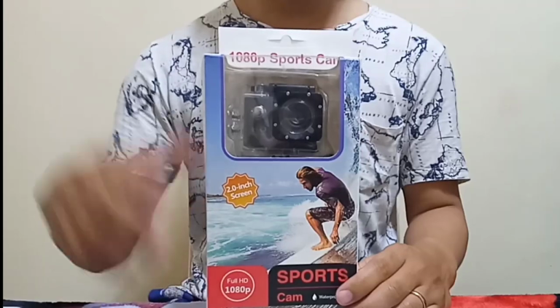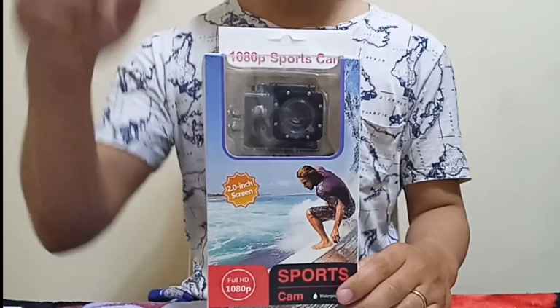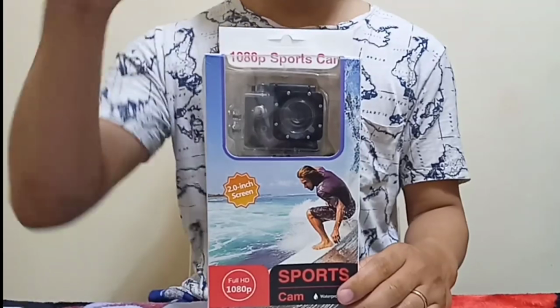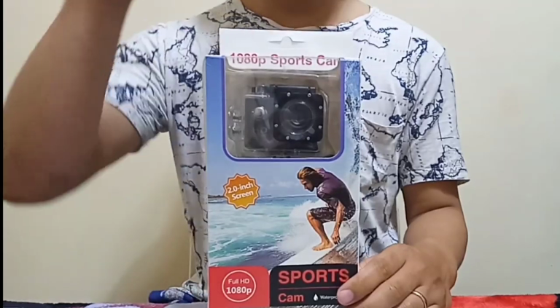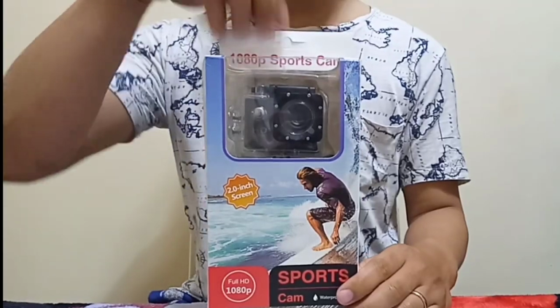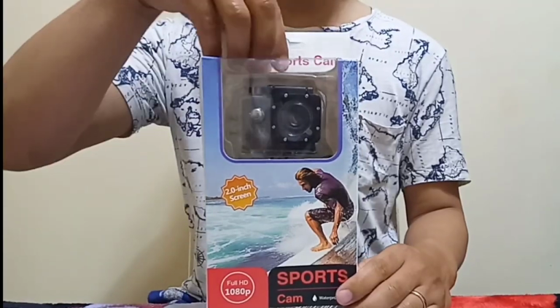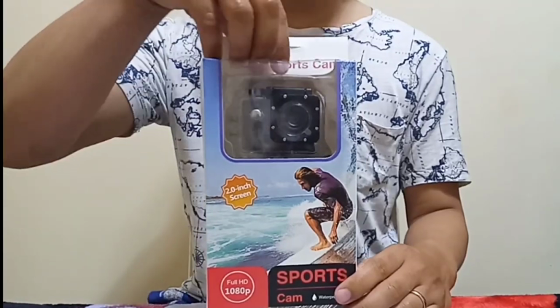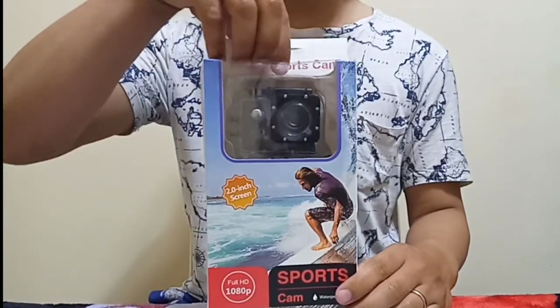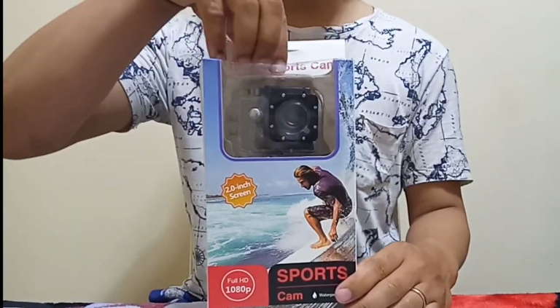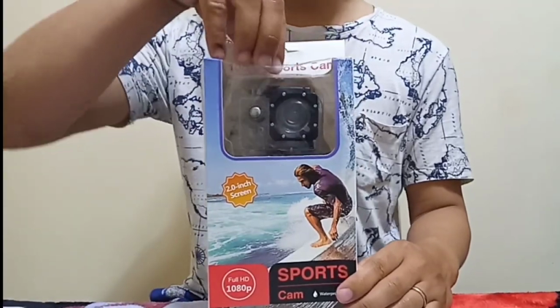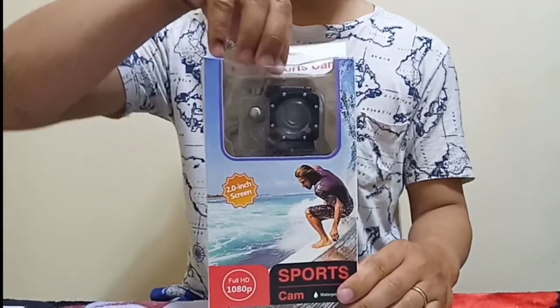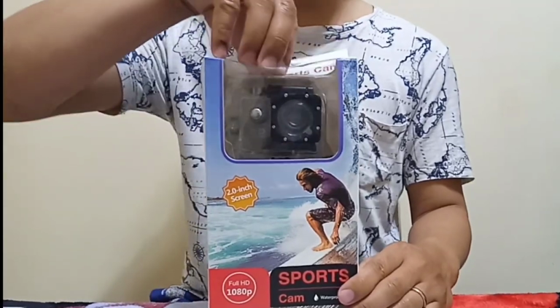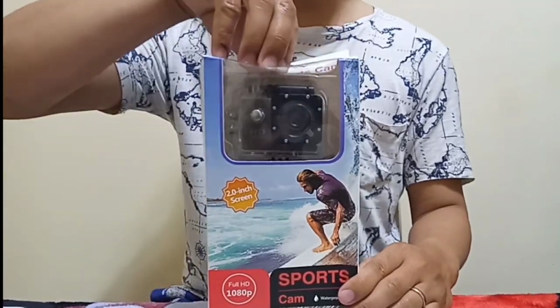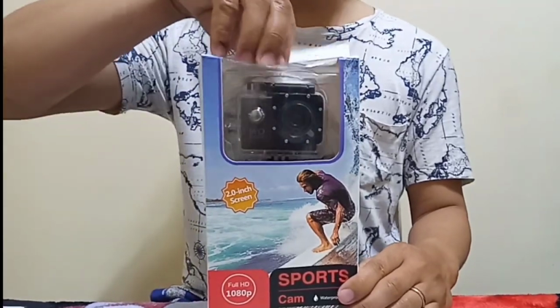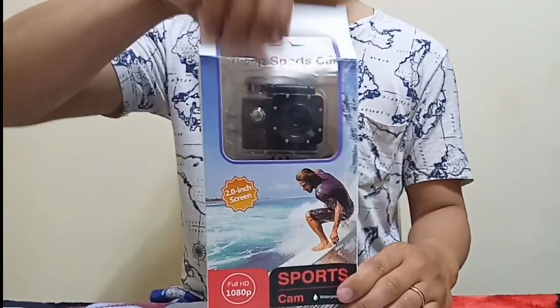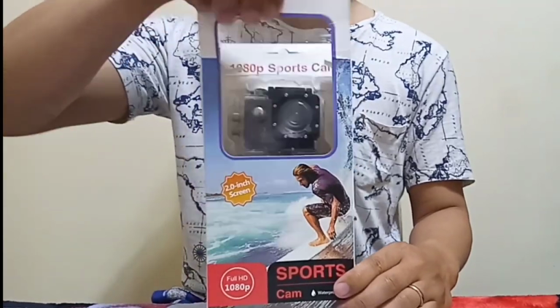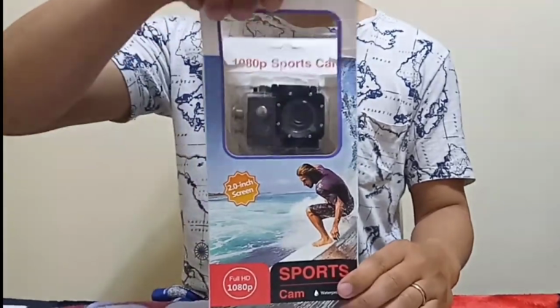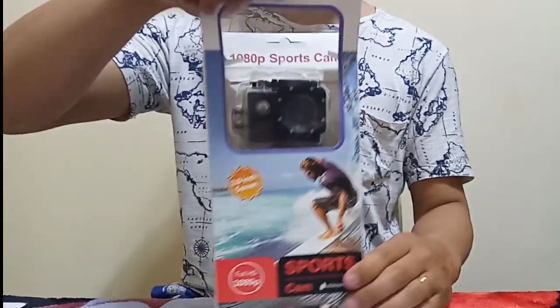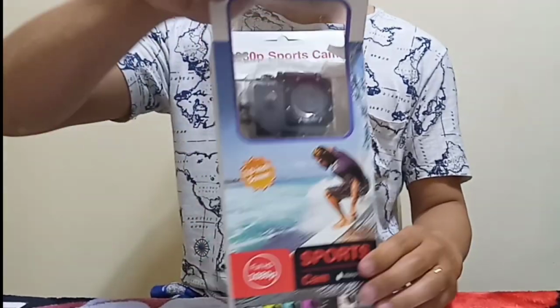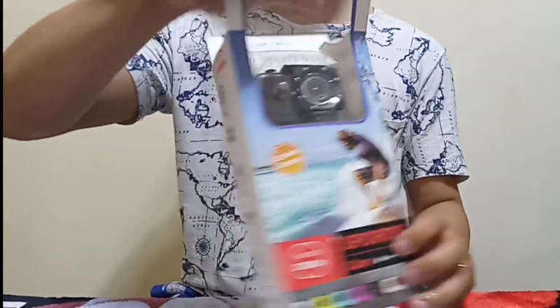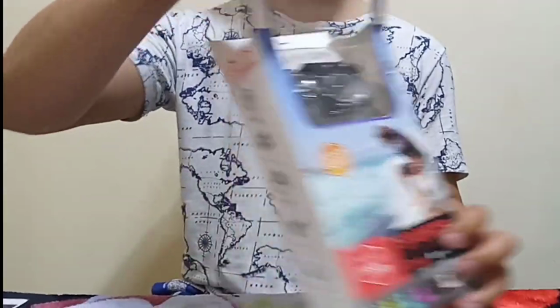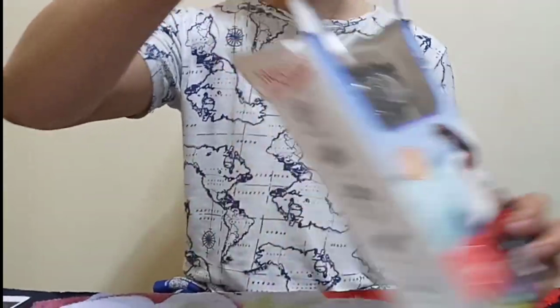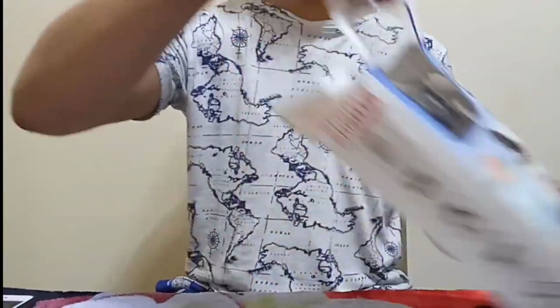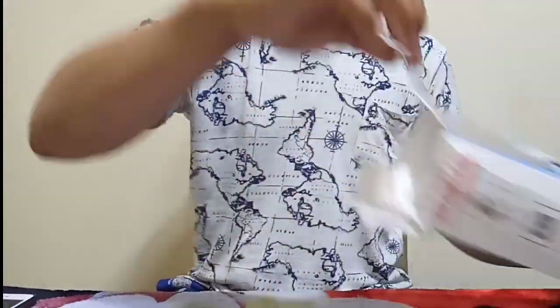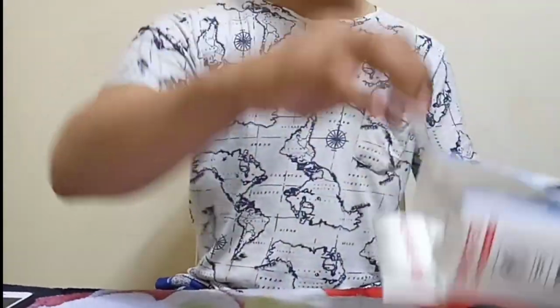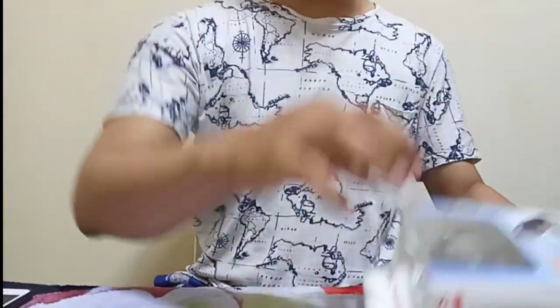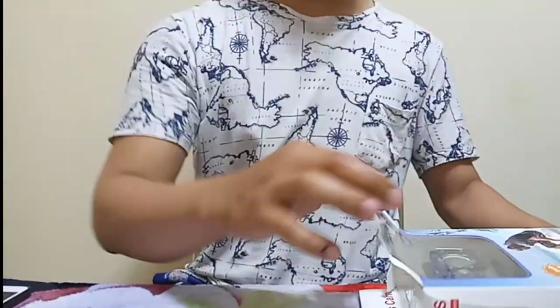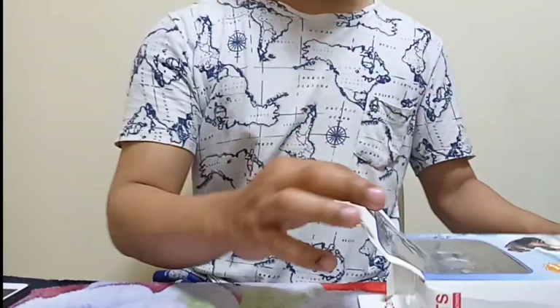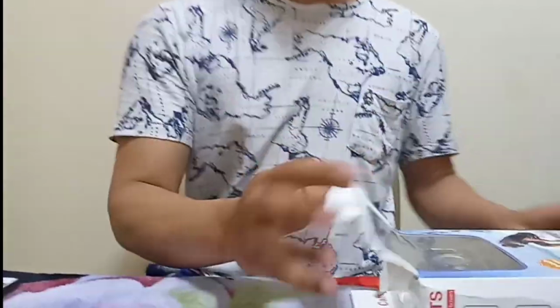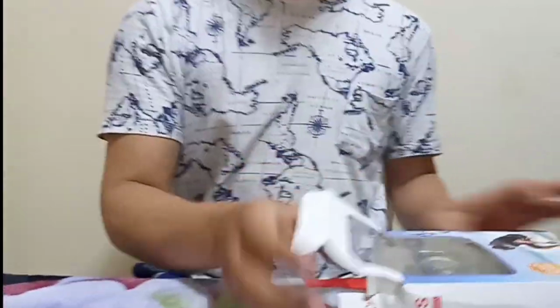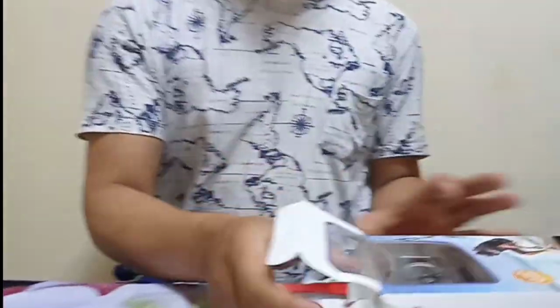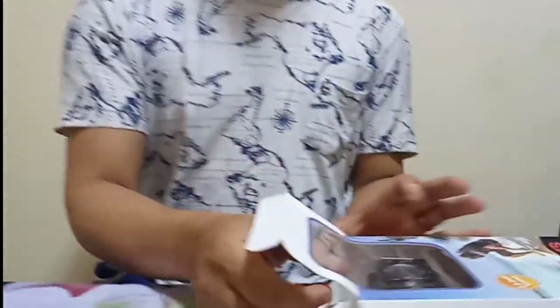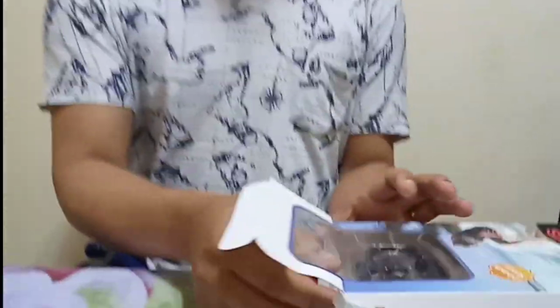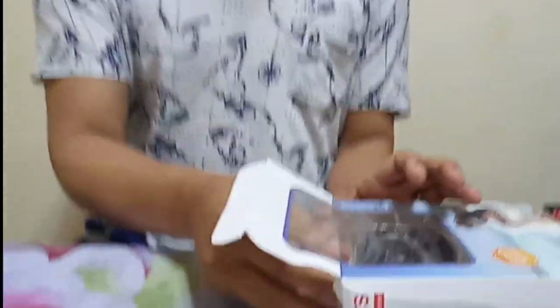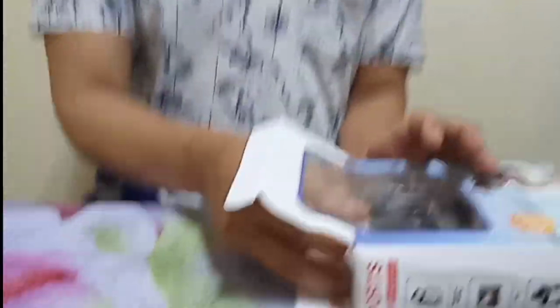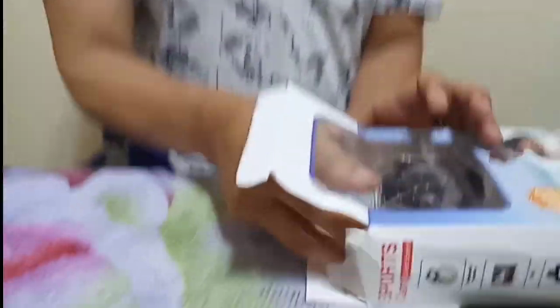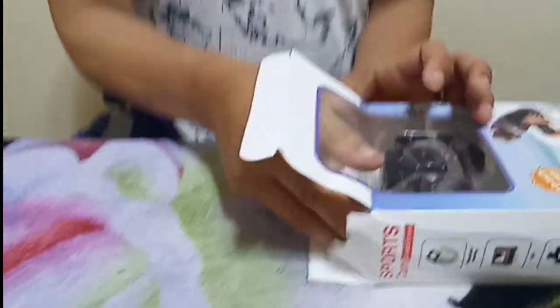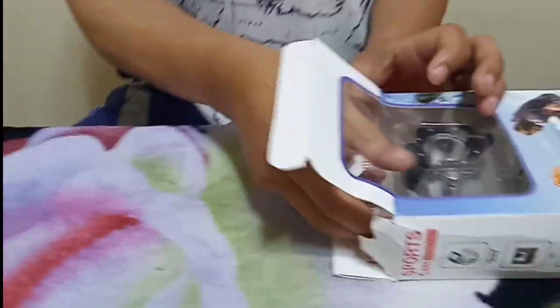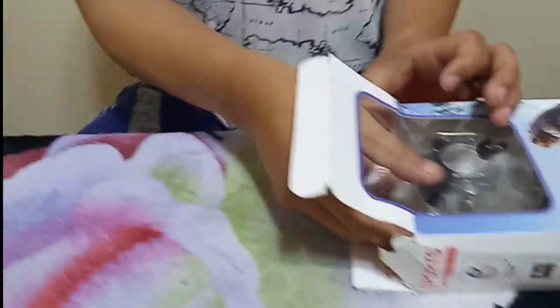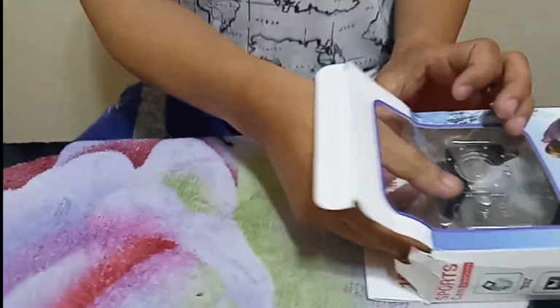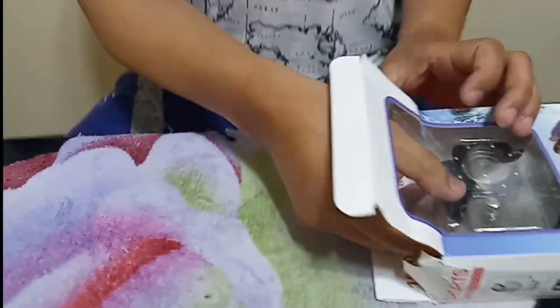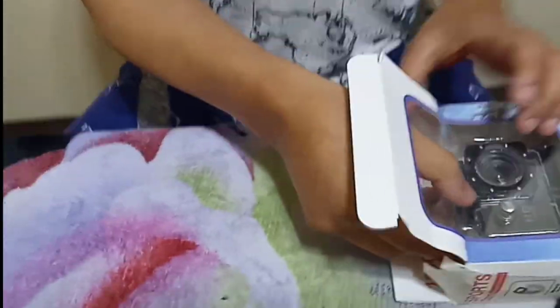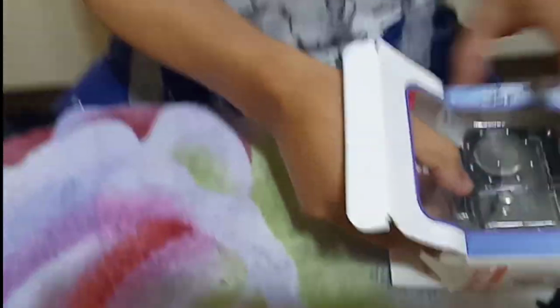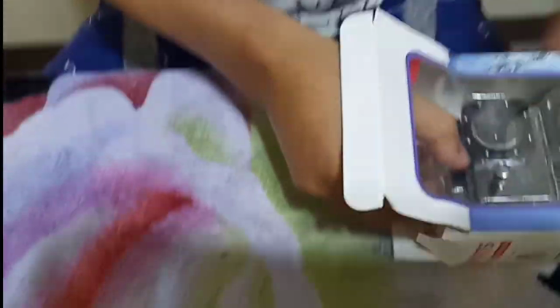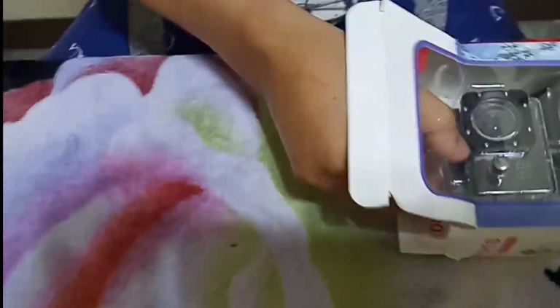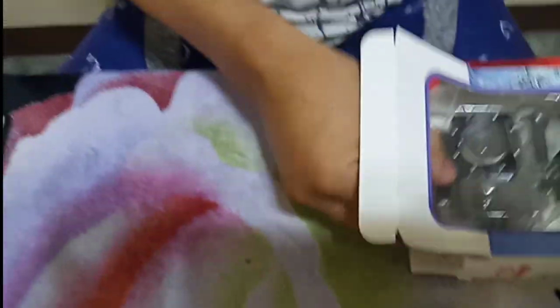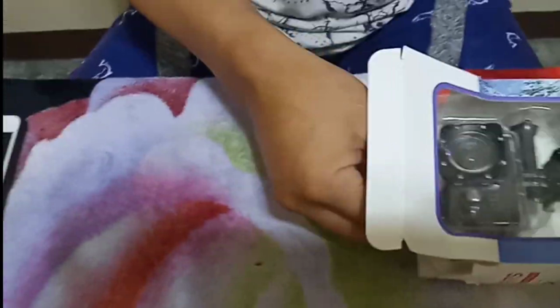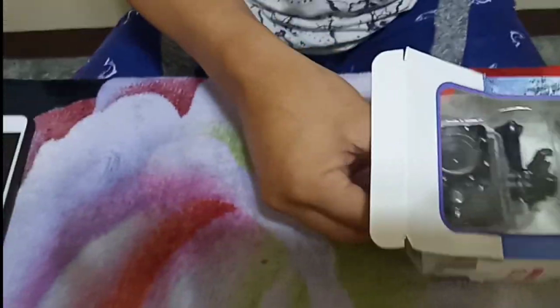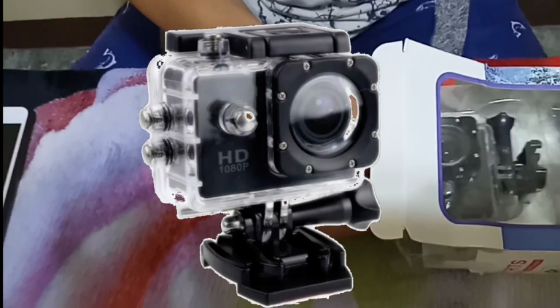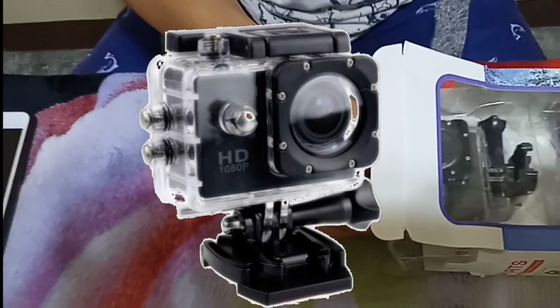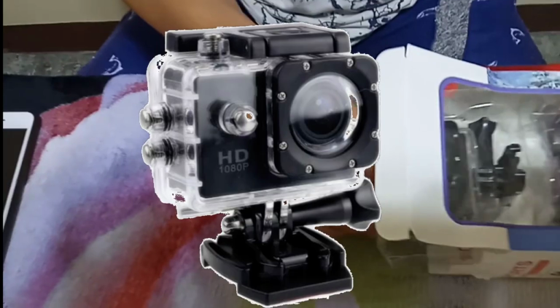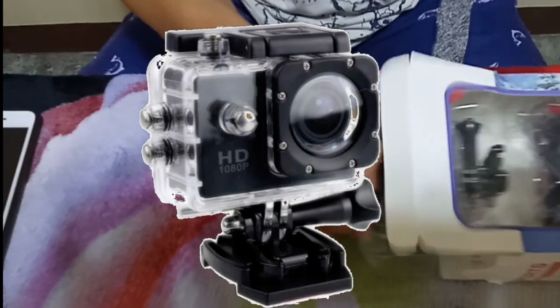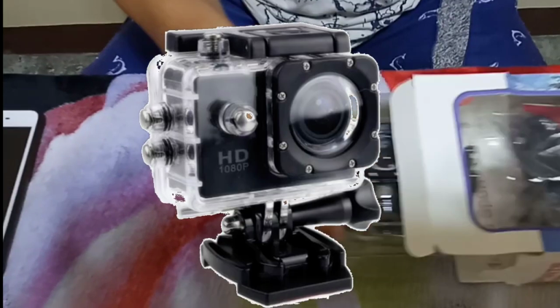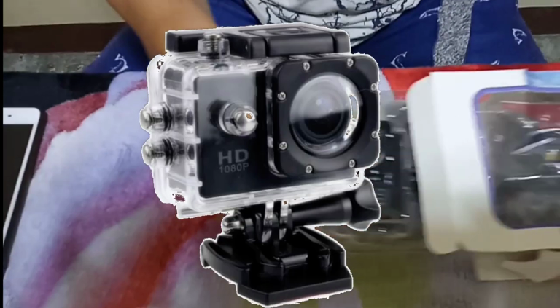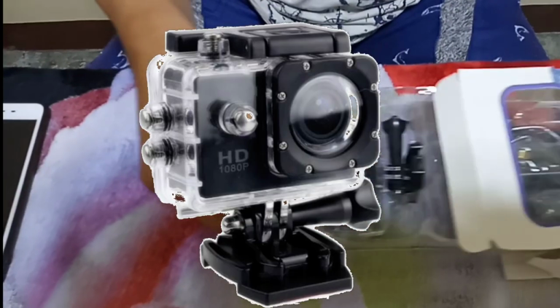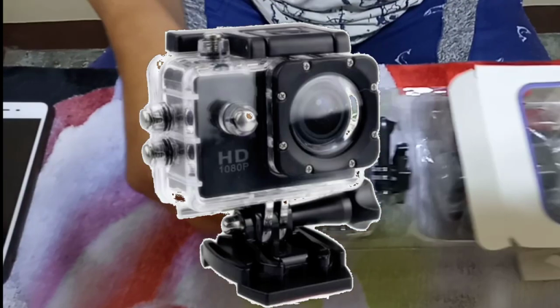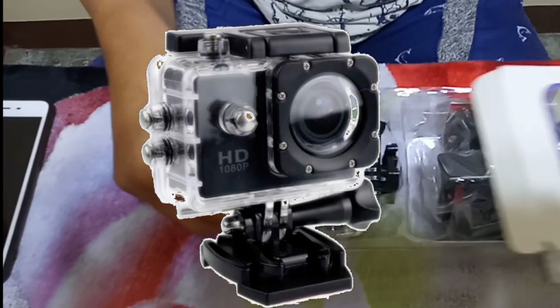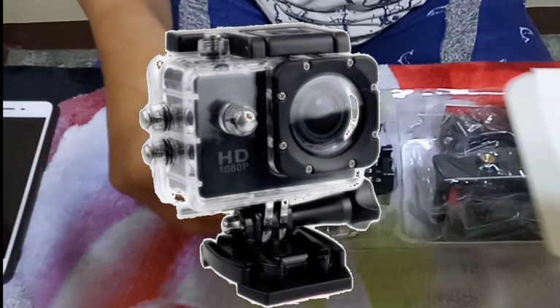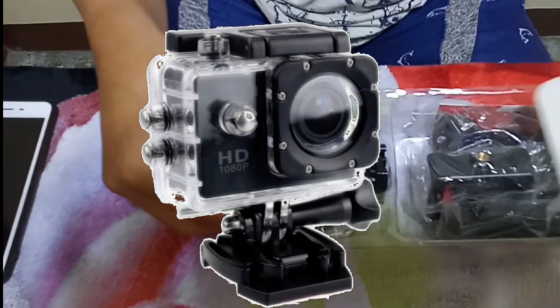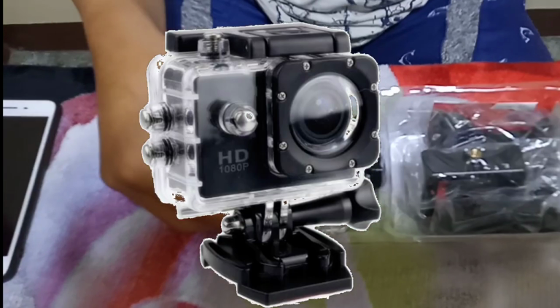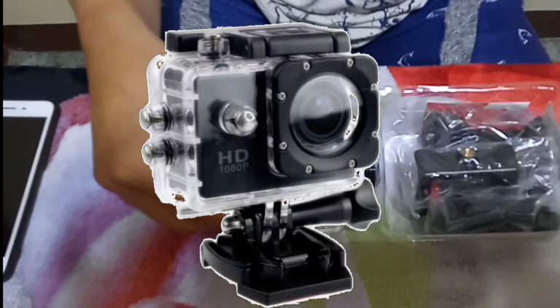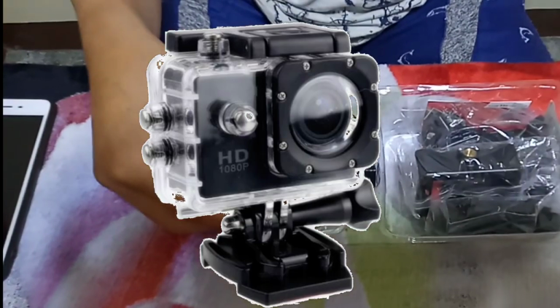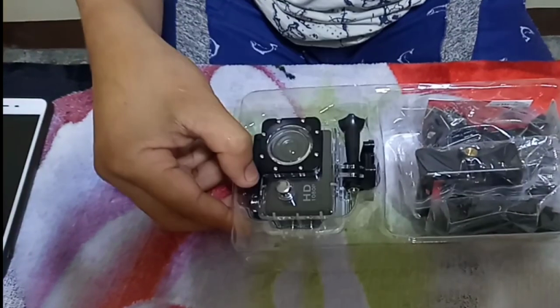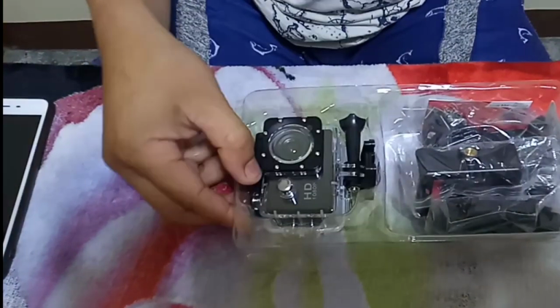Hey guys! Unboxing the sports cam full HD 1080 pixels.